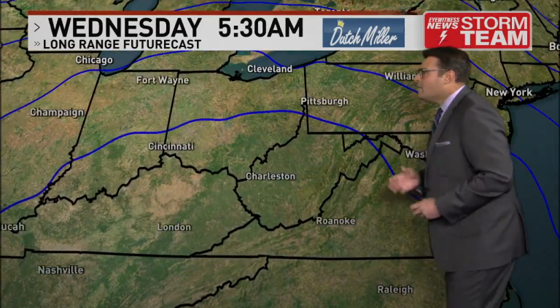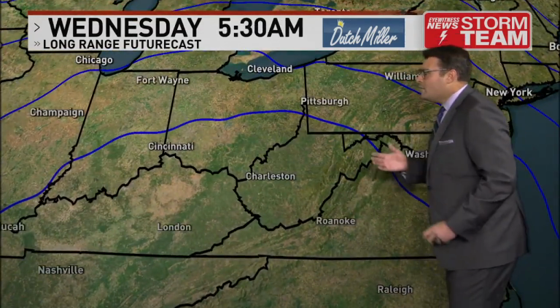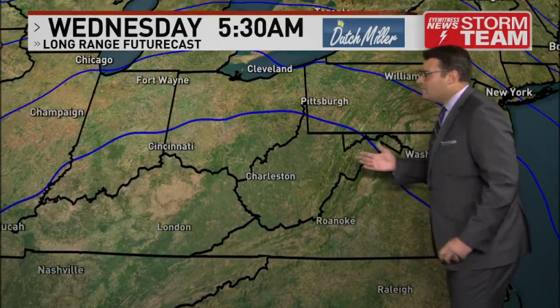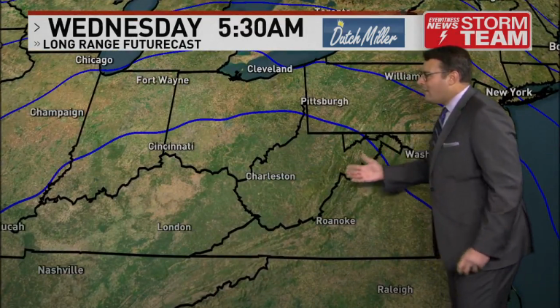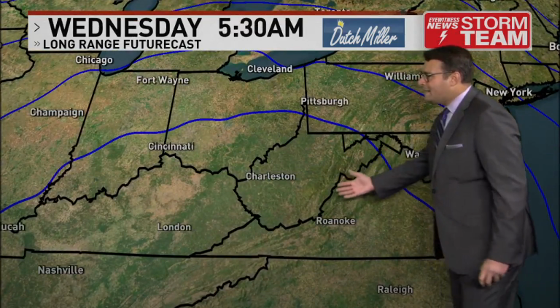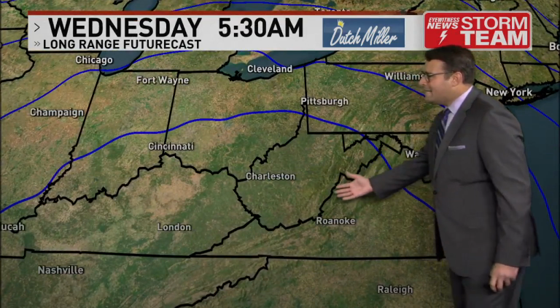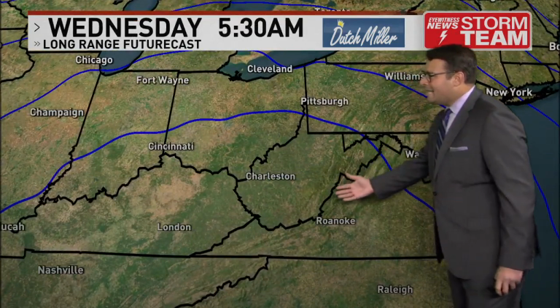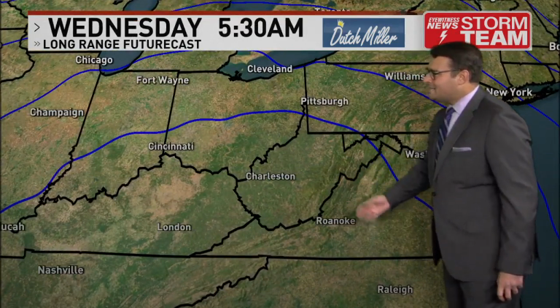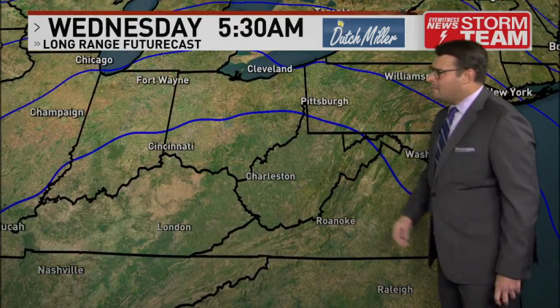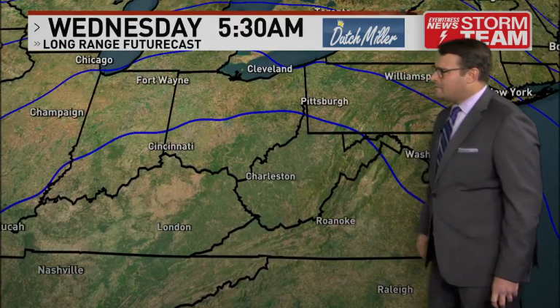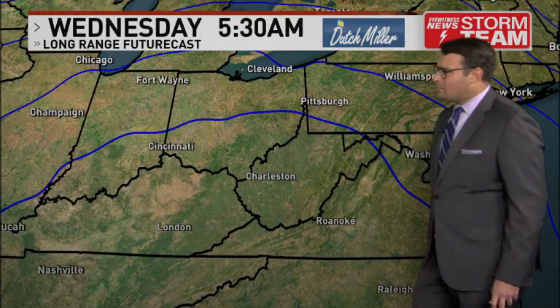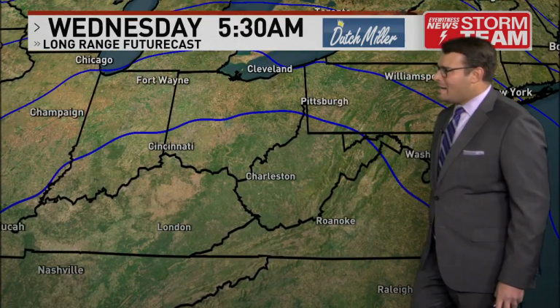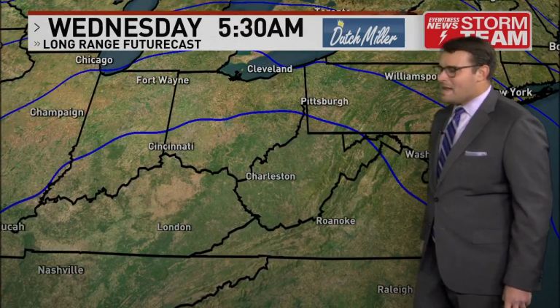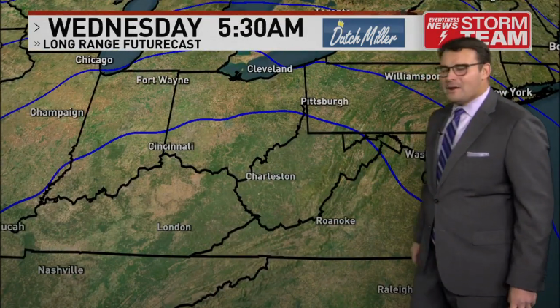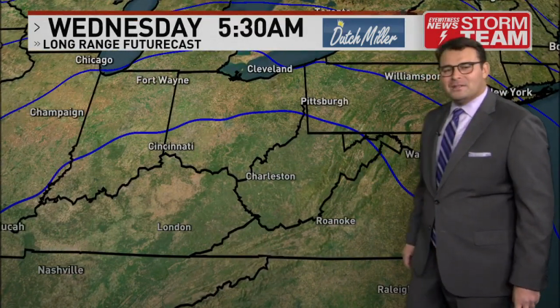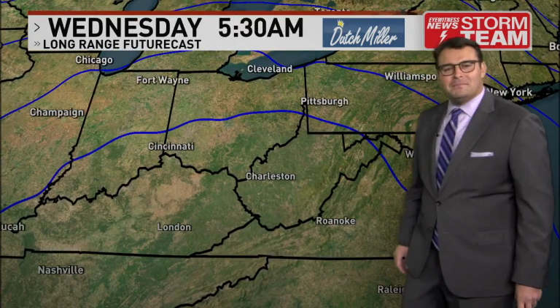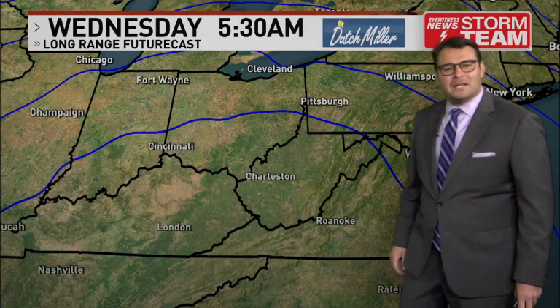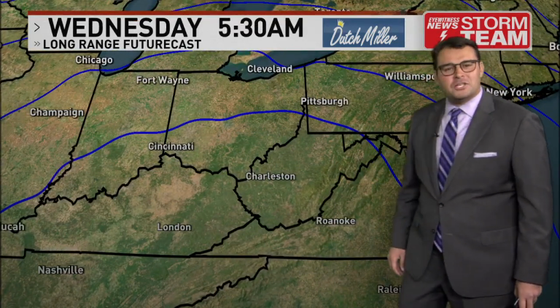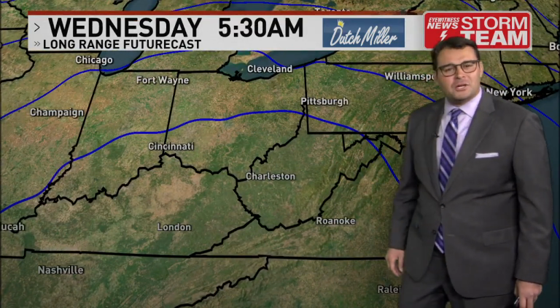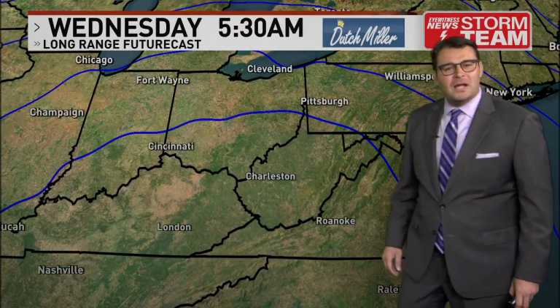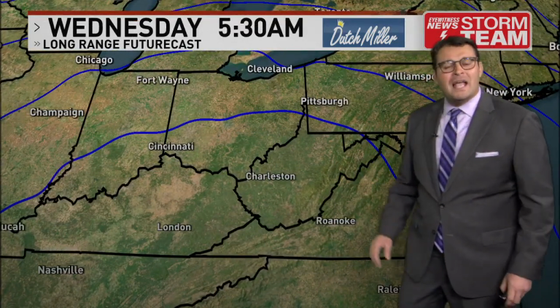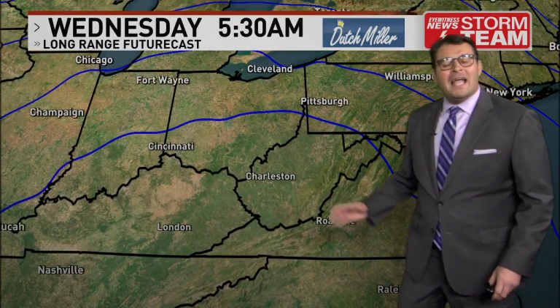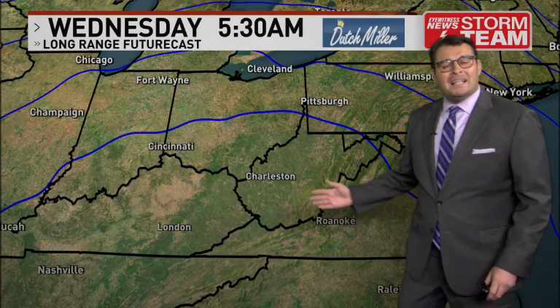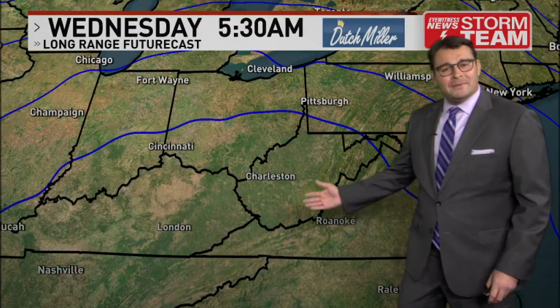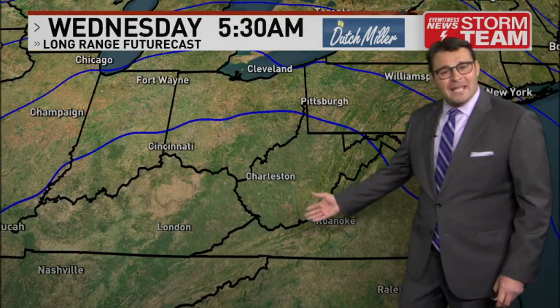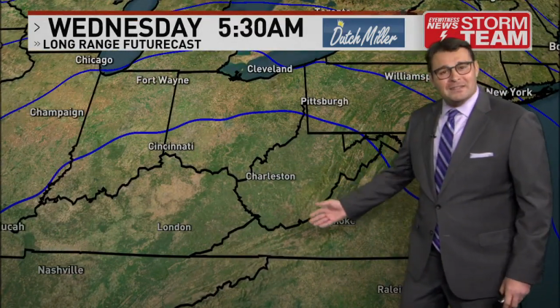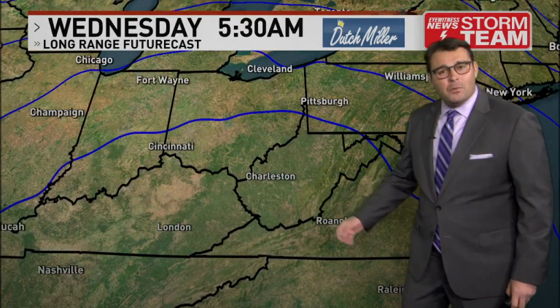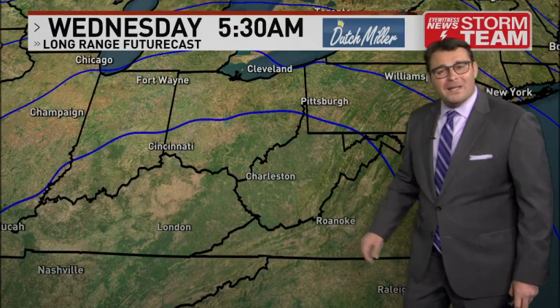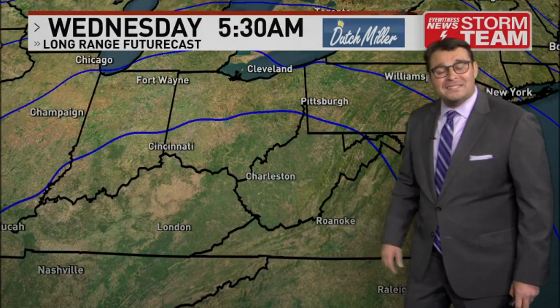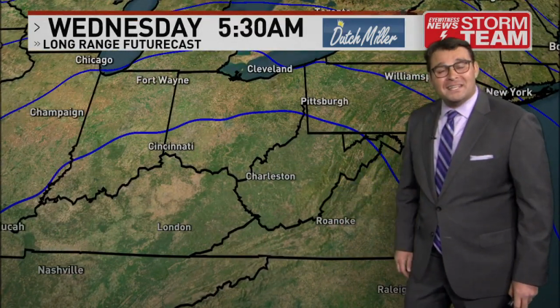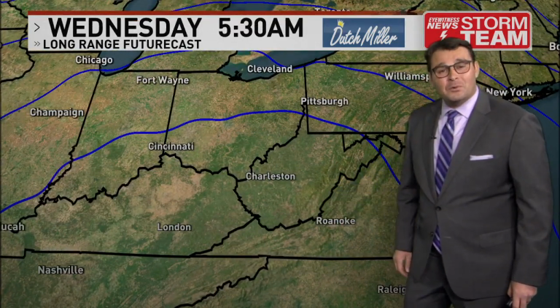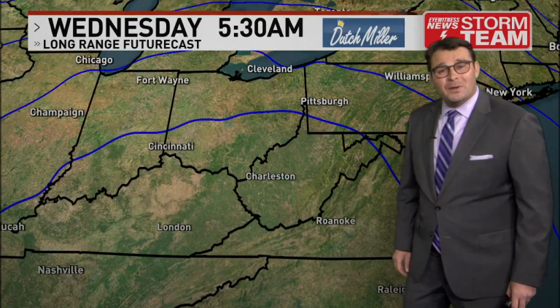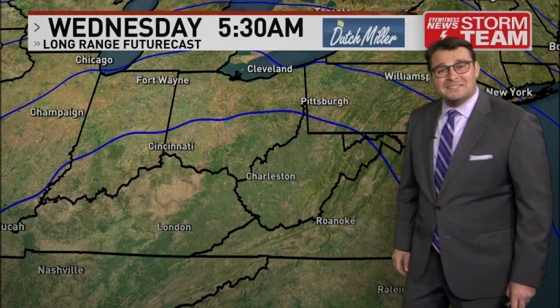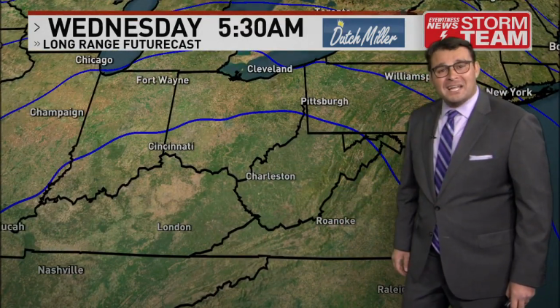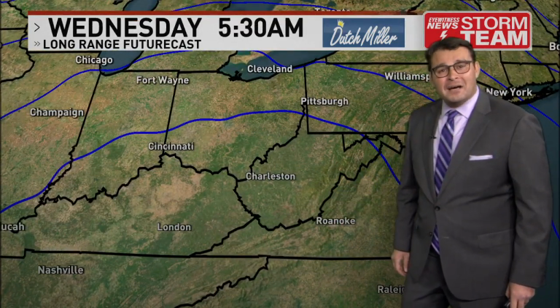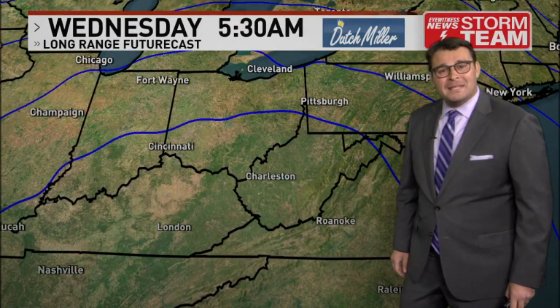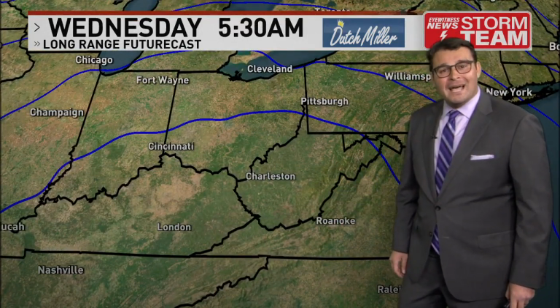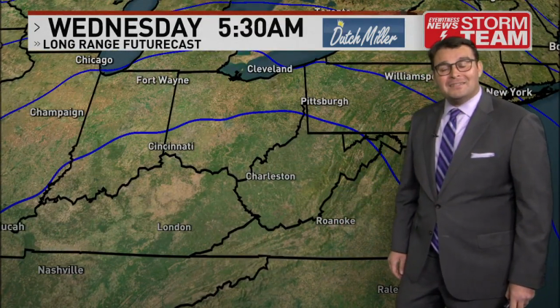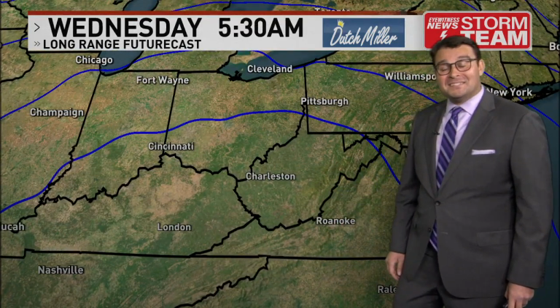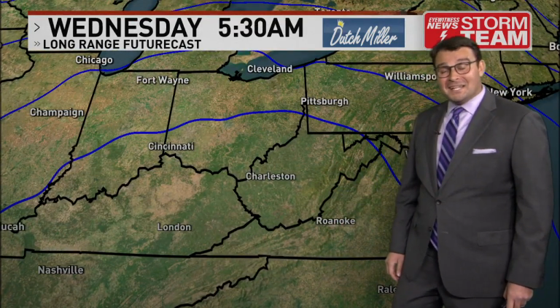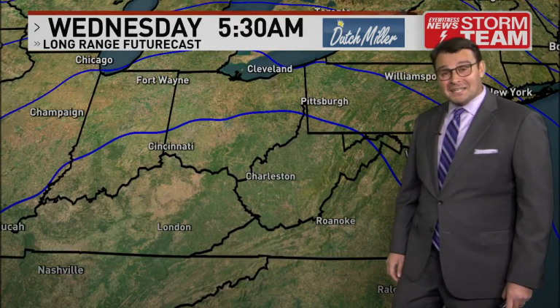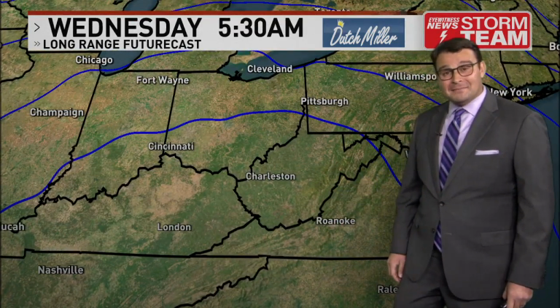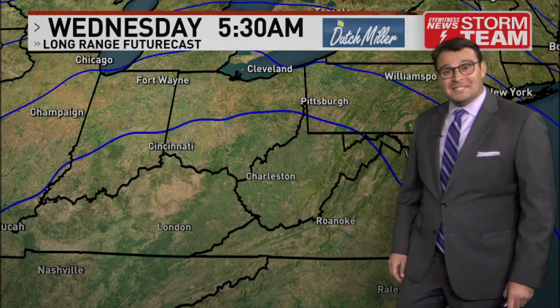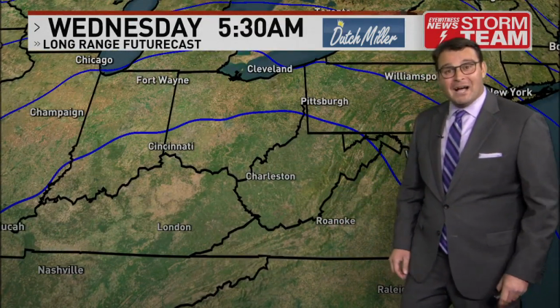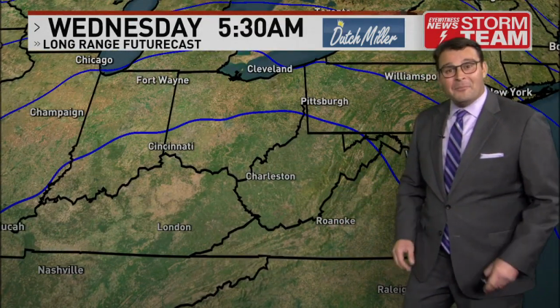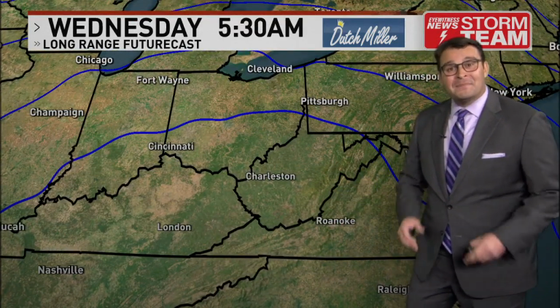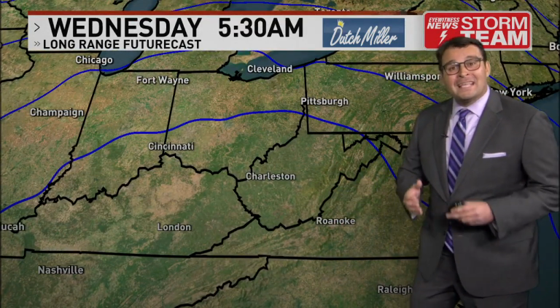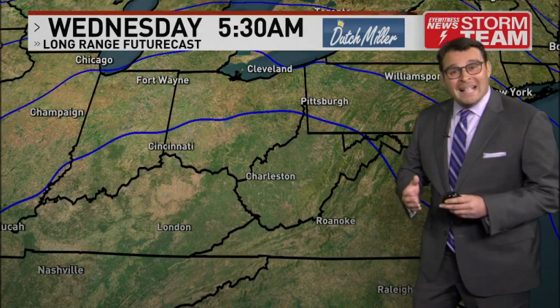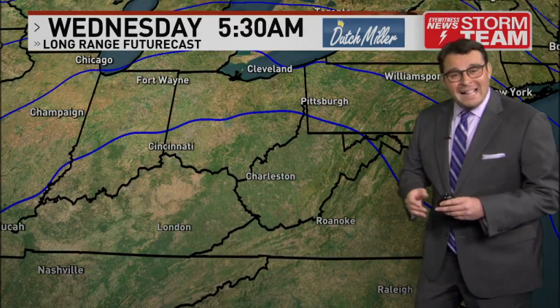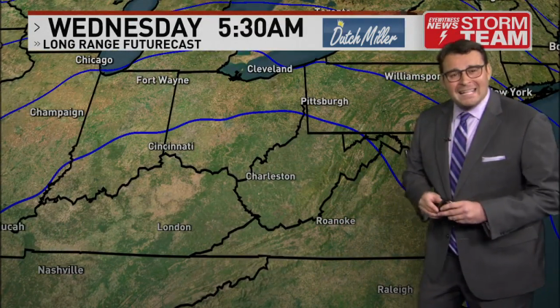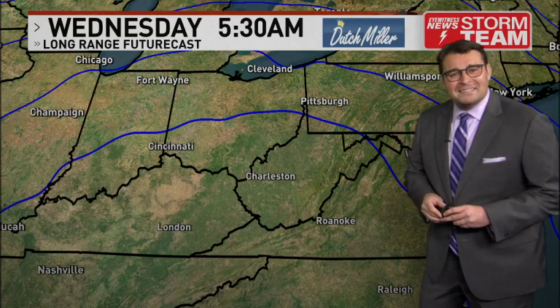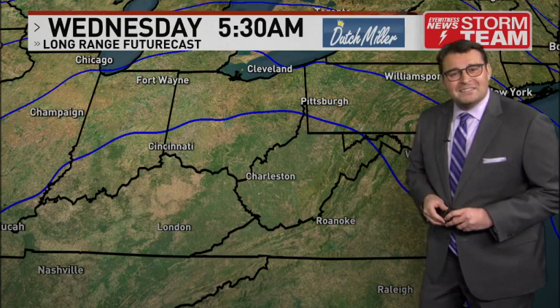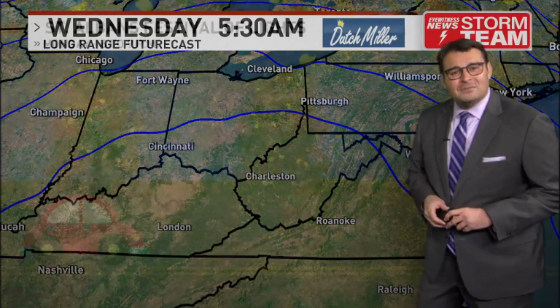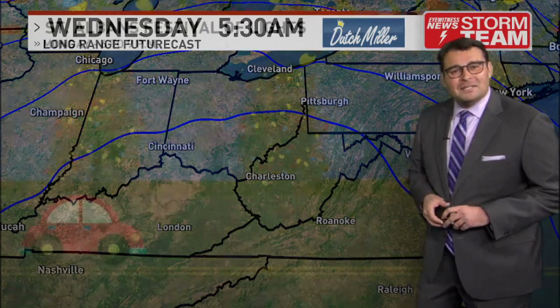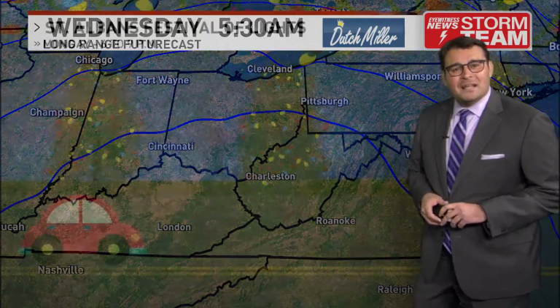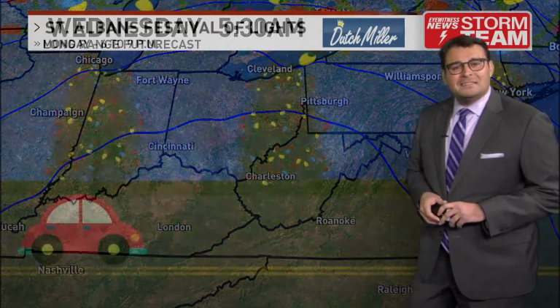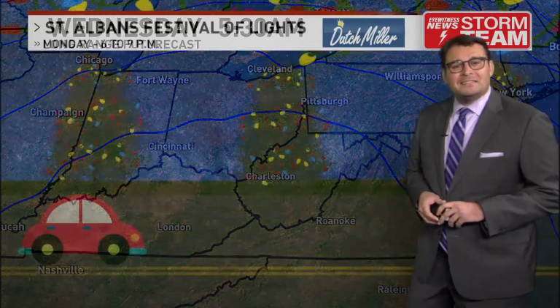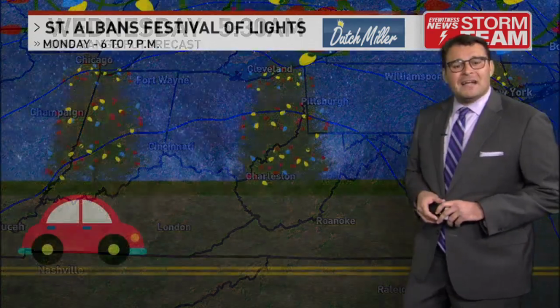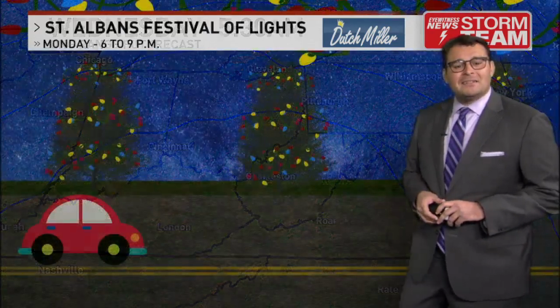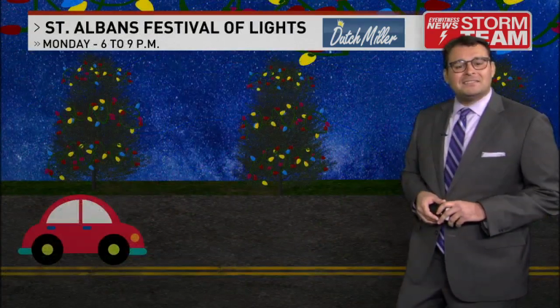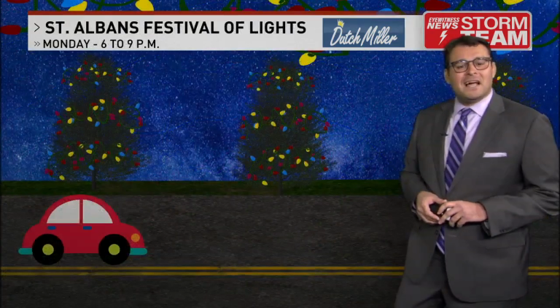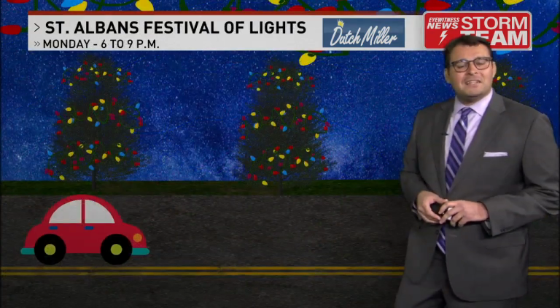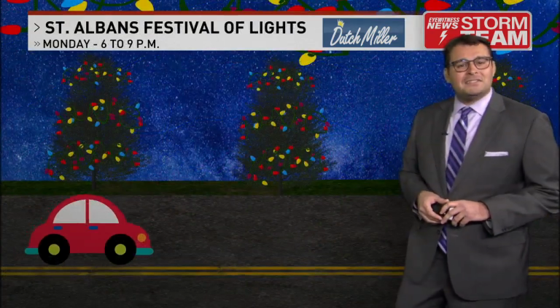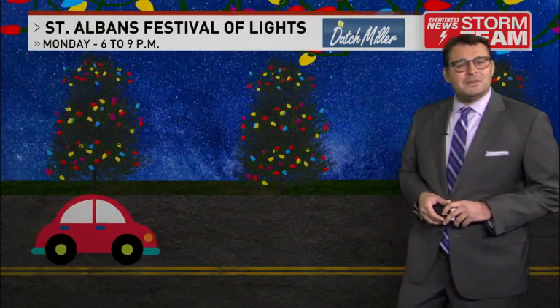We finally get some spread in the picture as we head into Wednesday — the winds calm down, the sun comes out, and it gets a little bit nicer outside too.